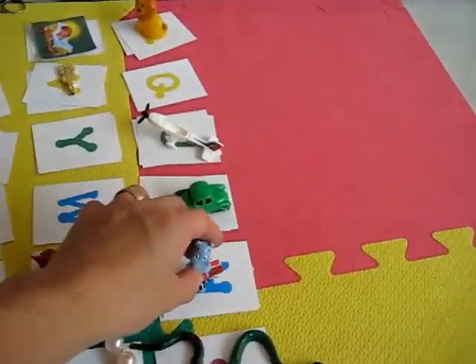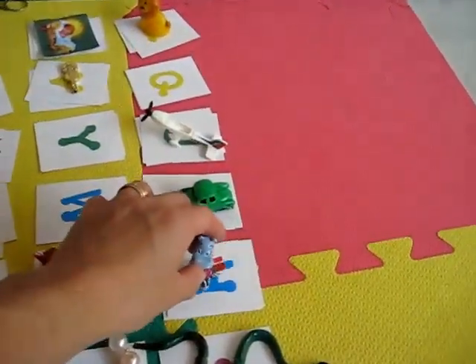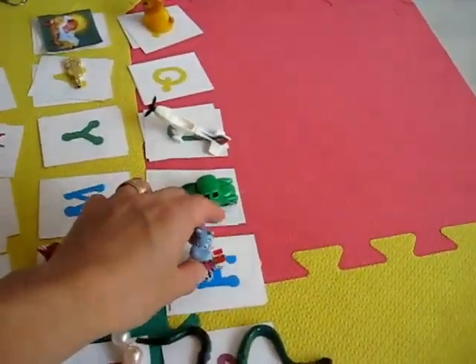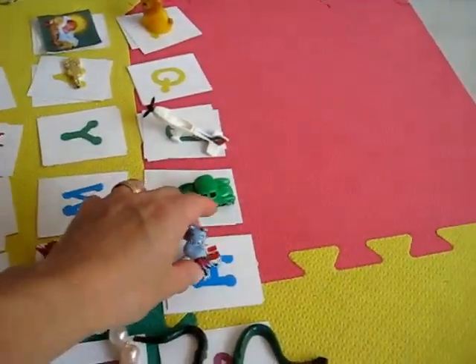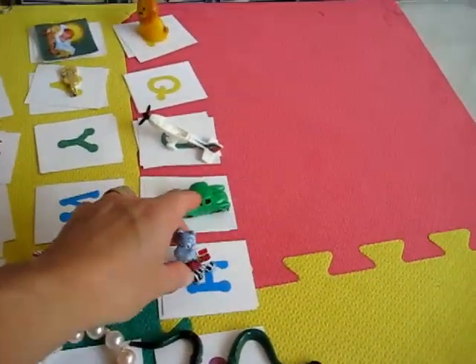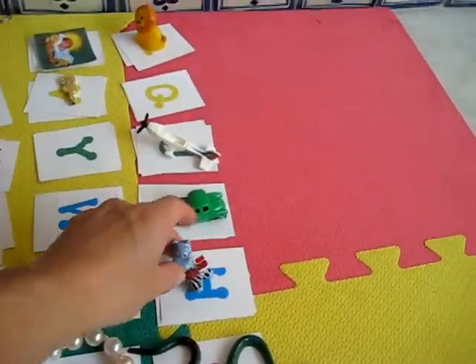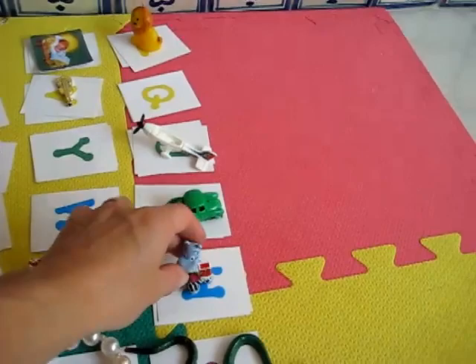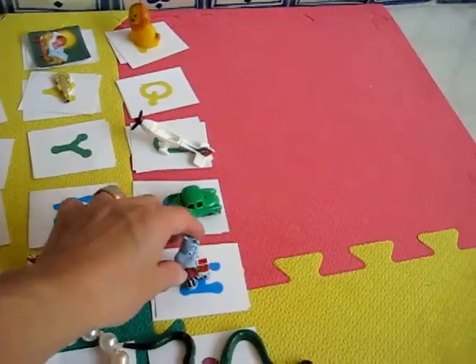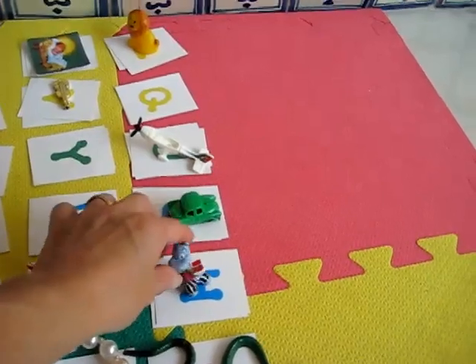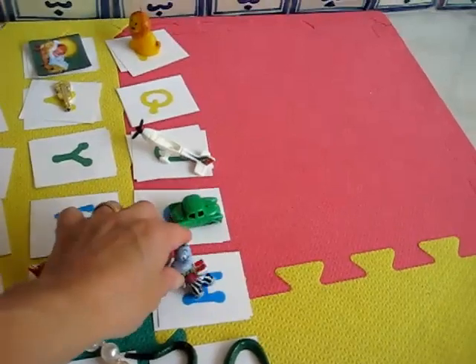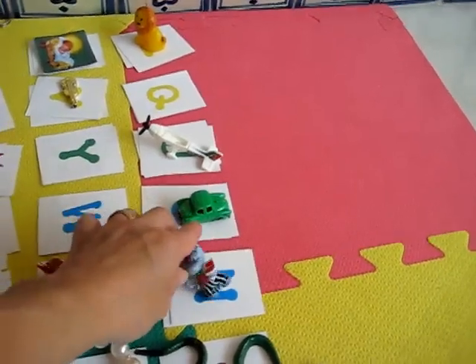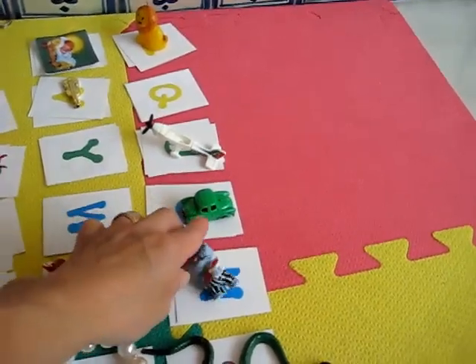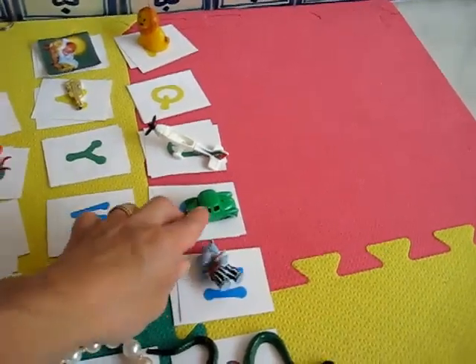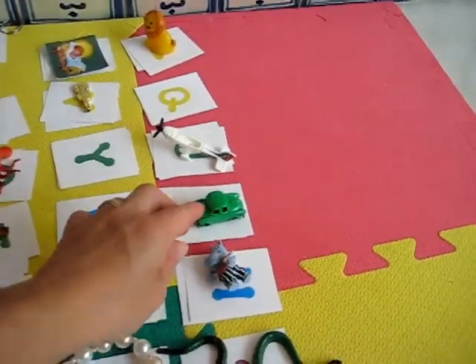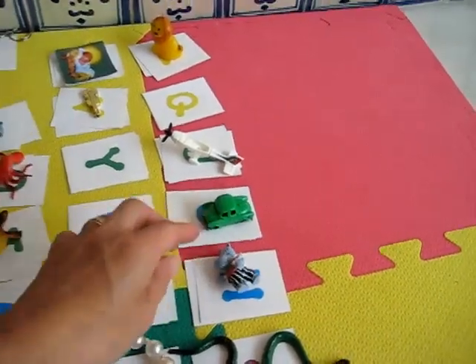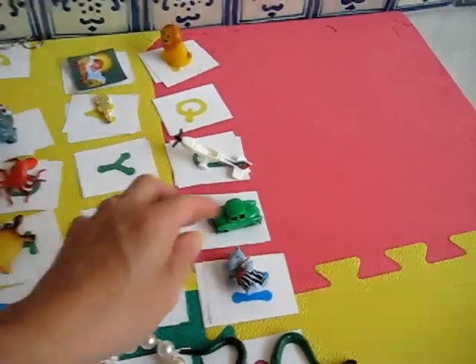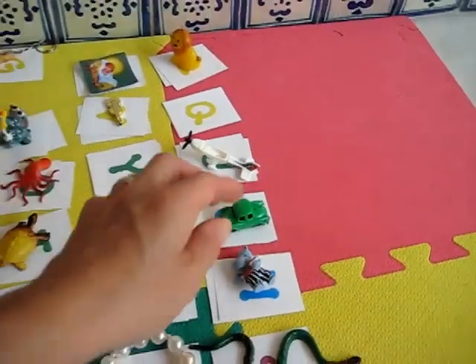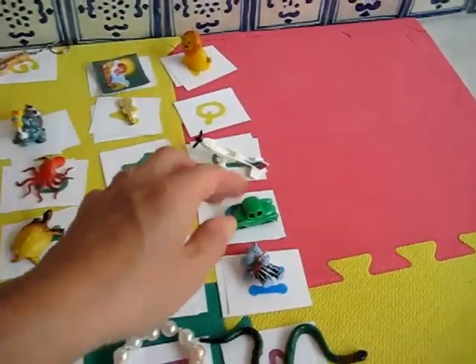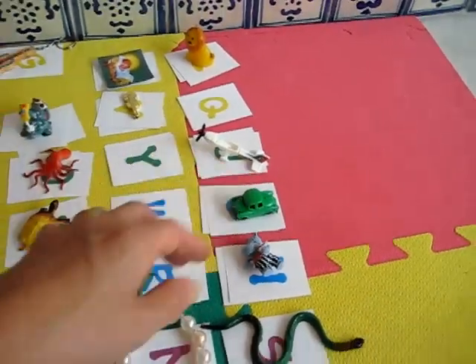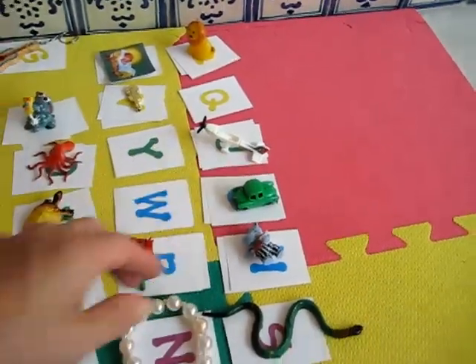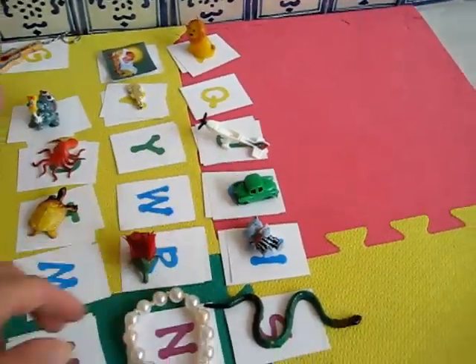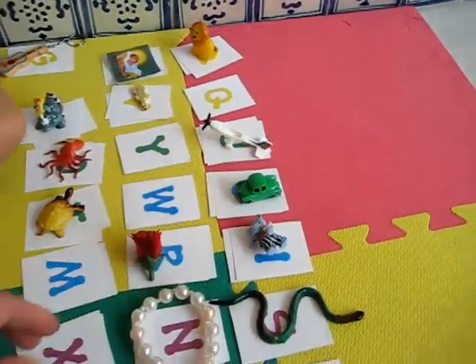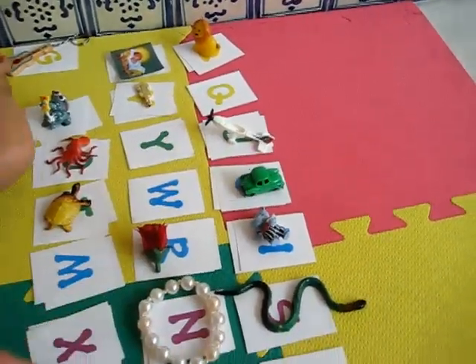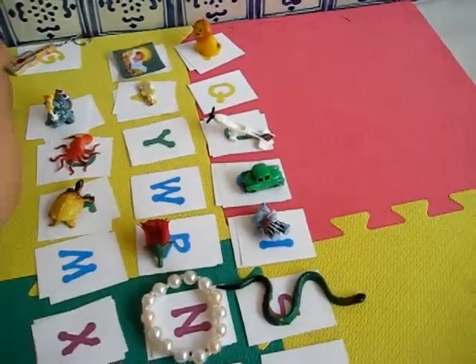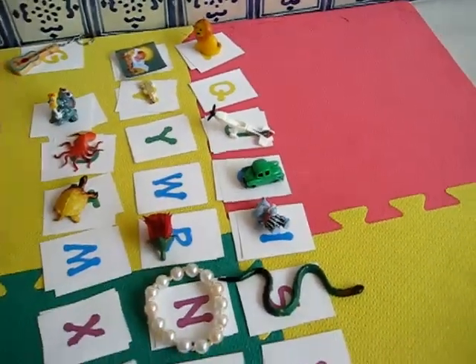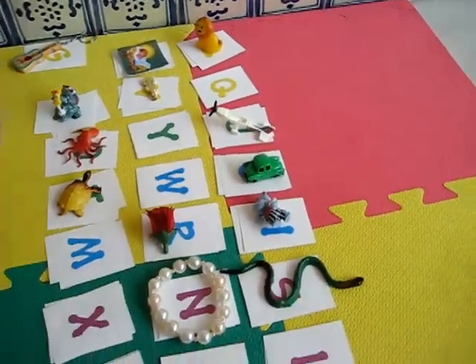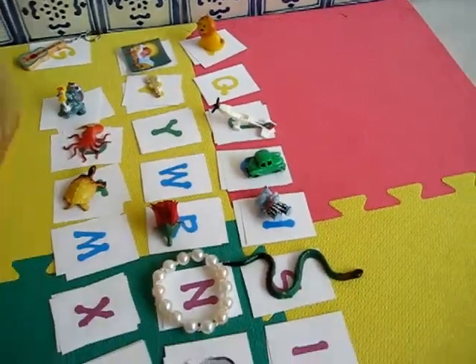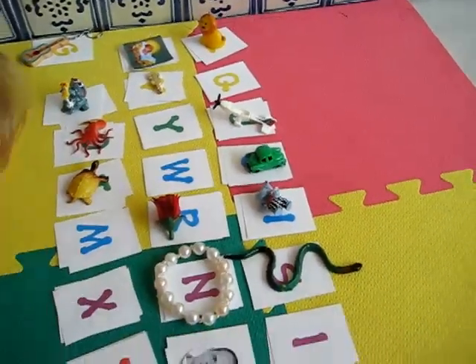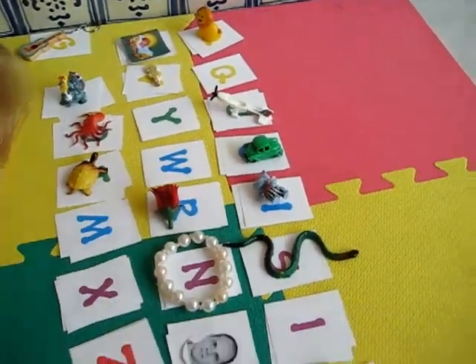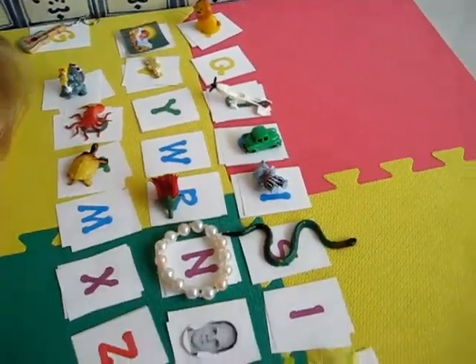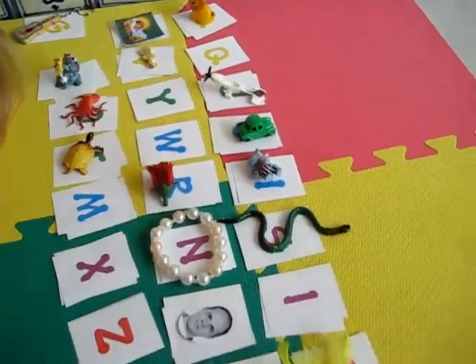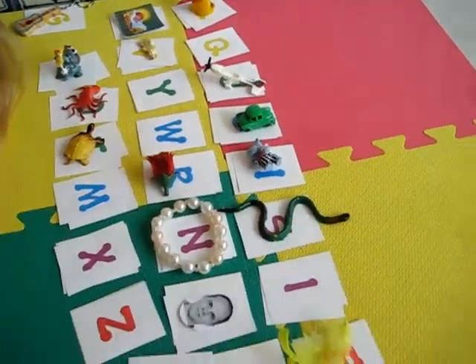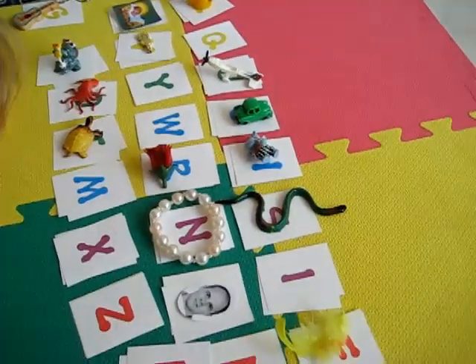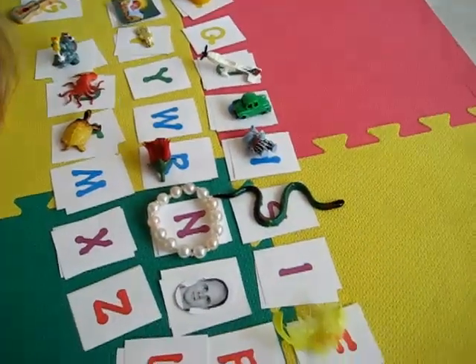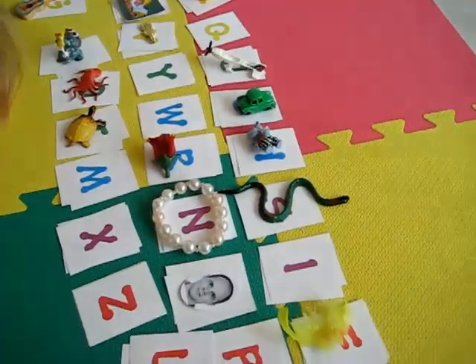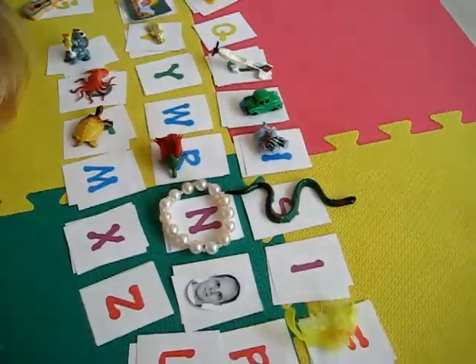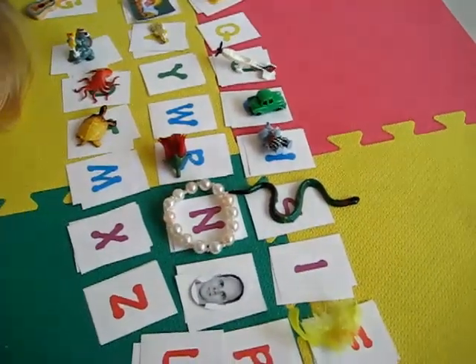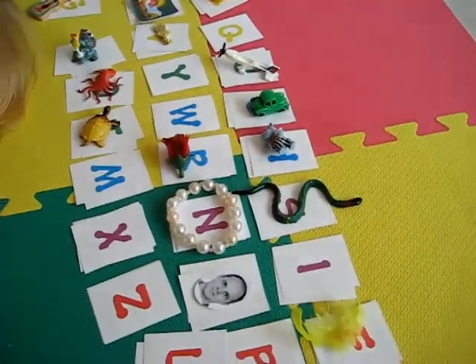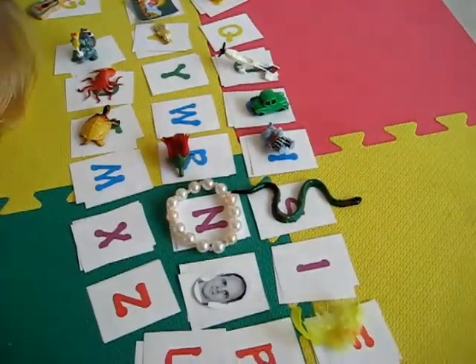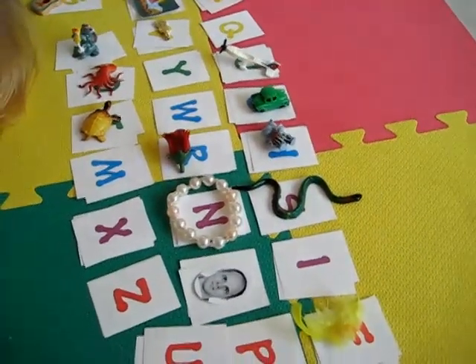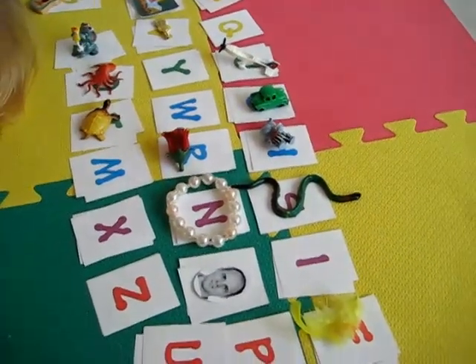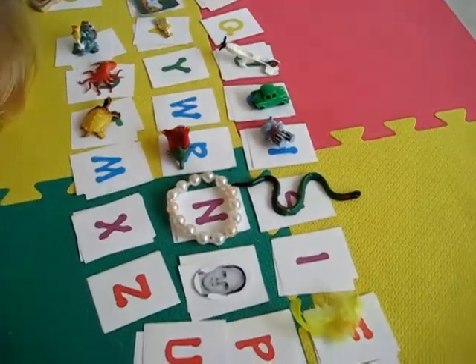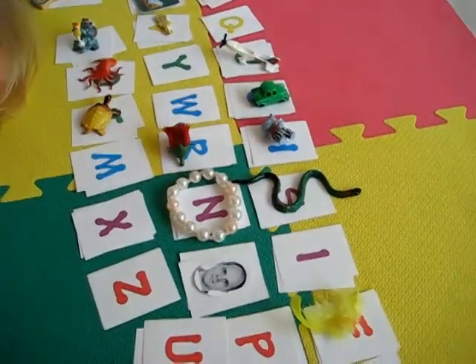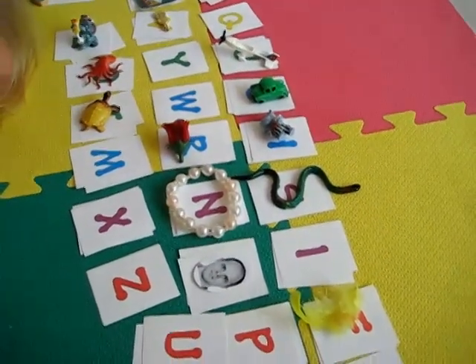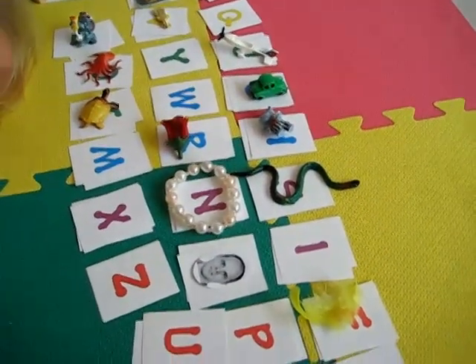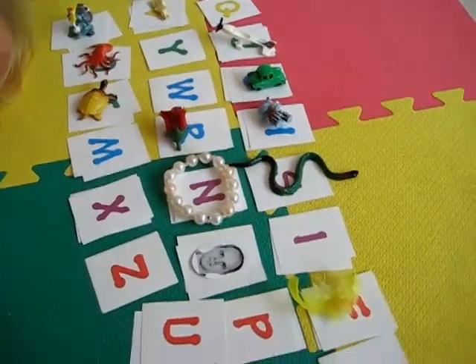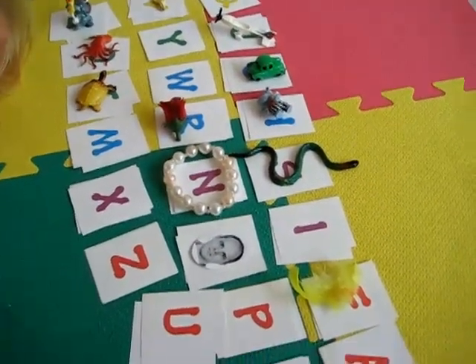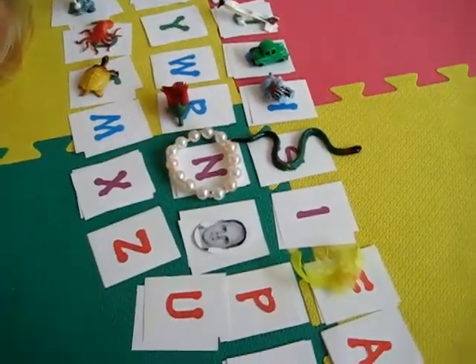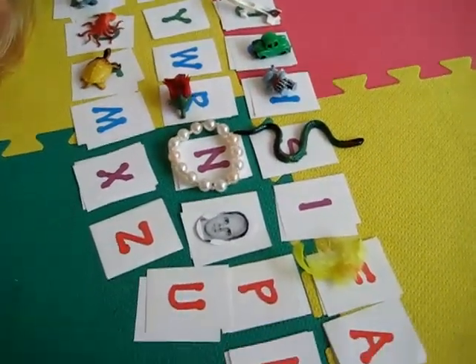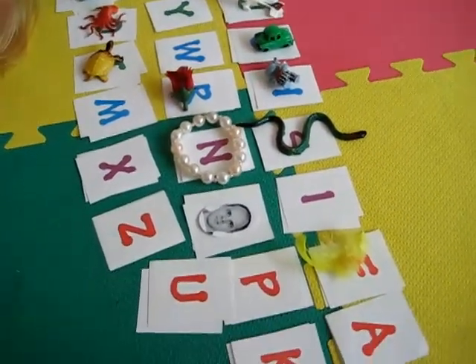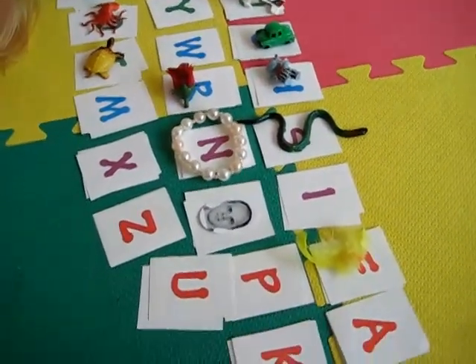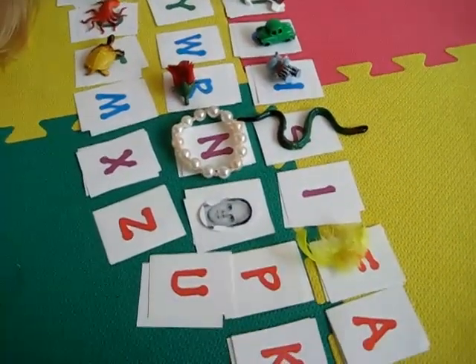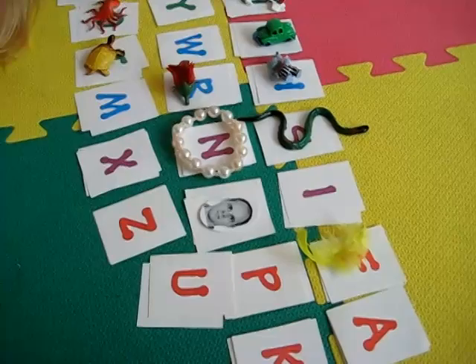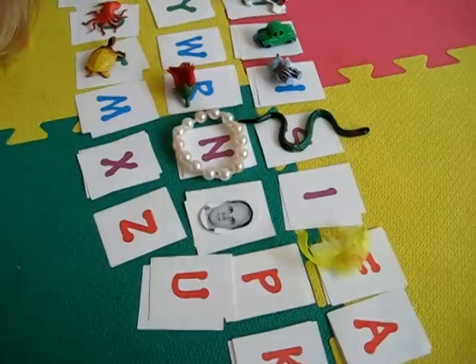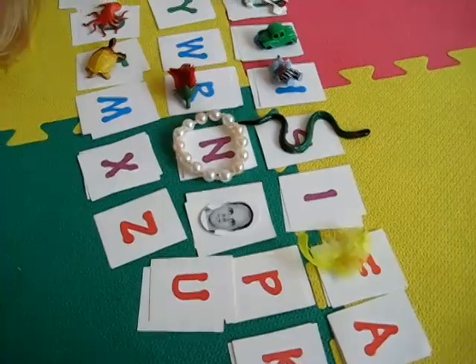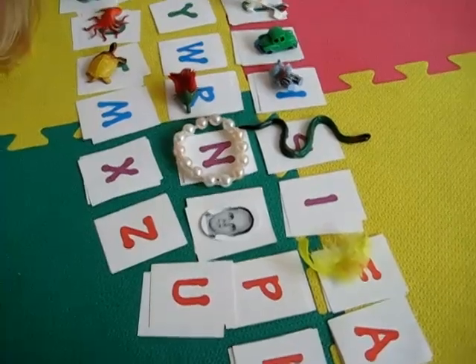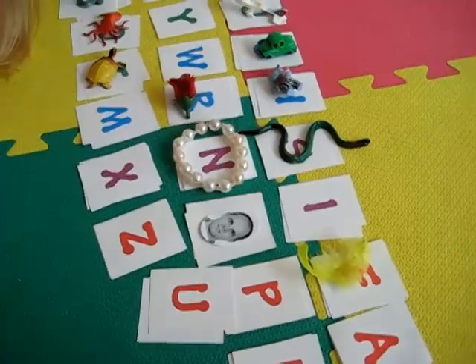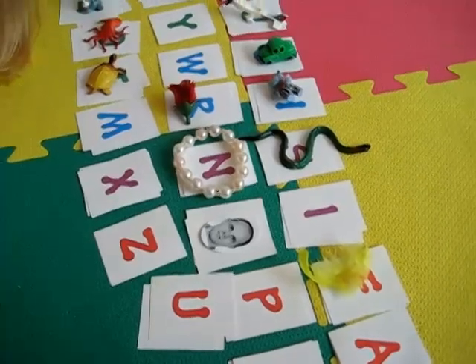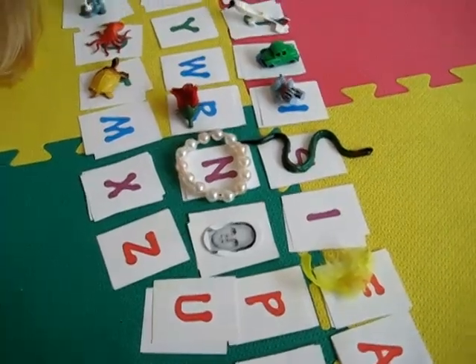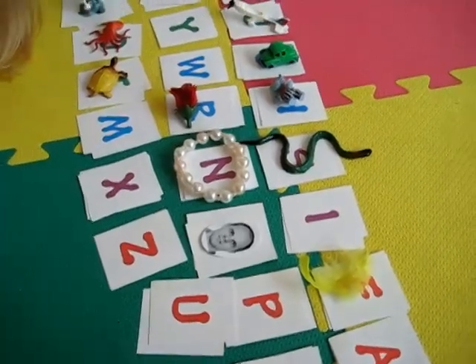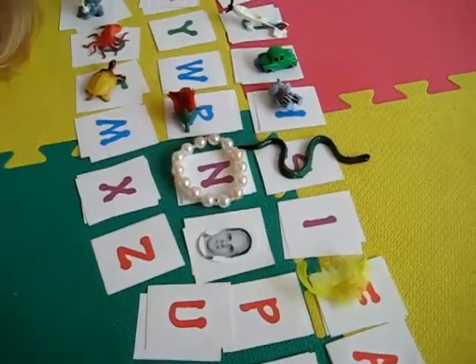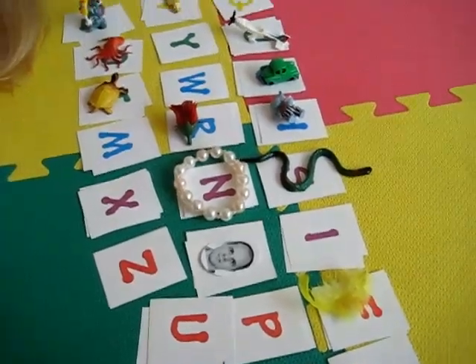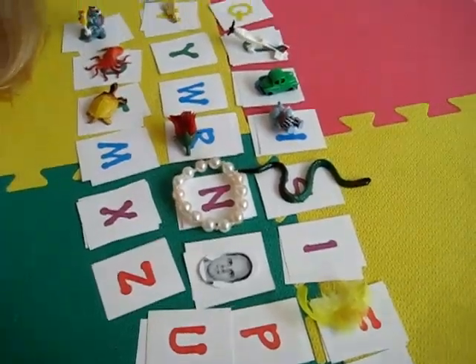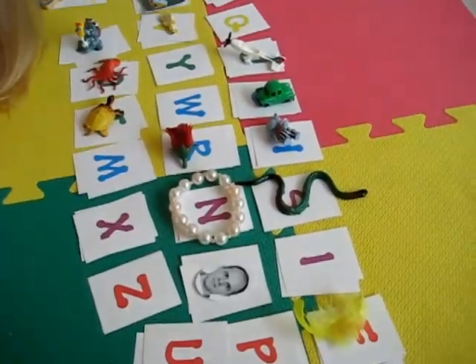So that's something you can do with your little games and objects. And for the alphabet, we can use any alphabet cards we have.